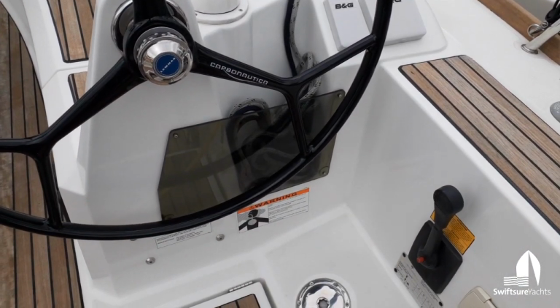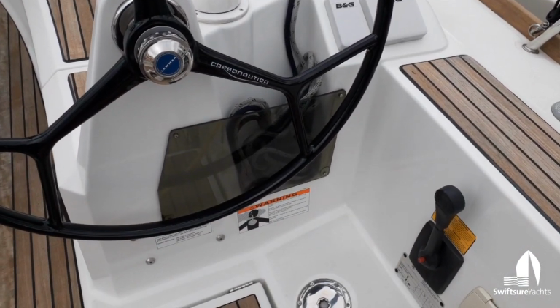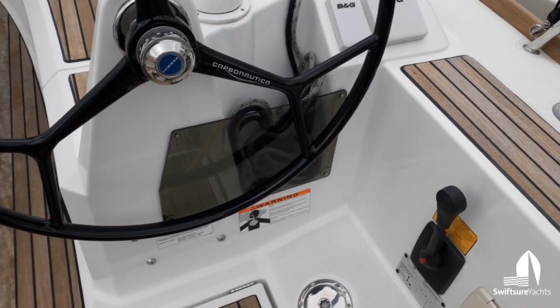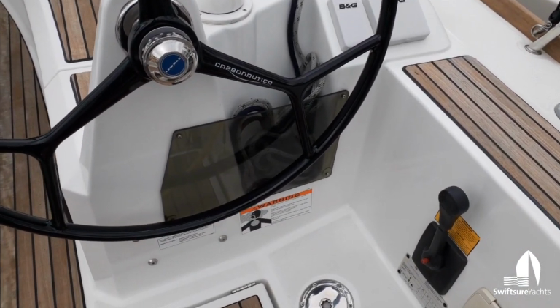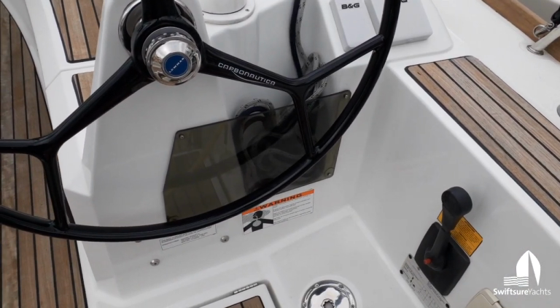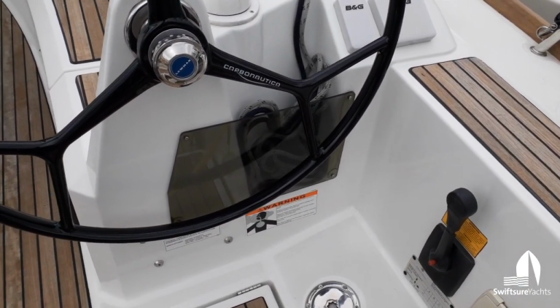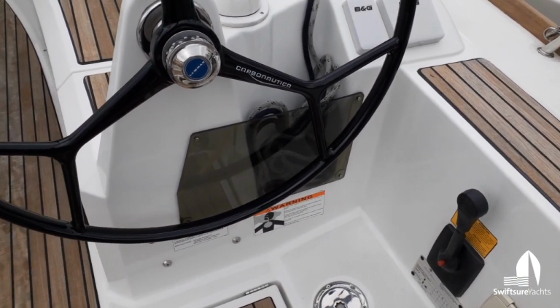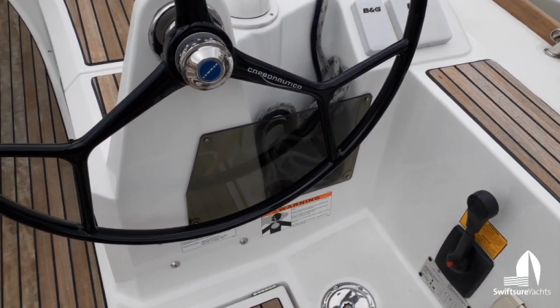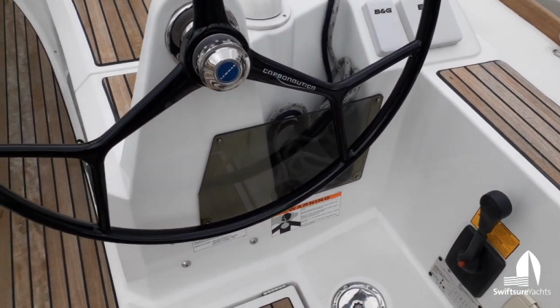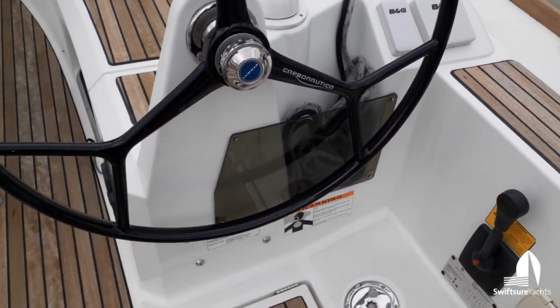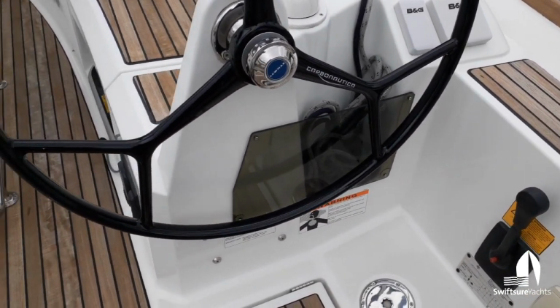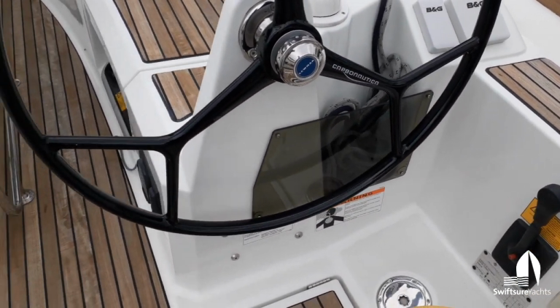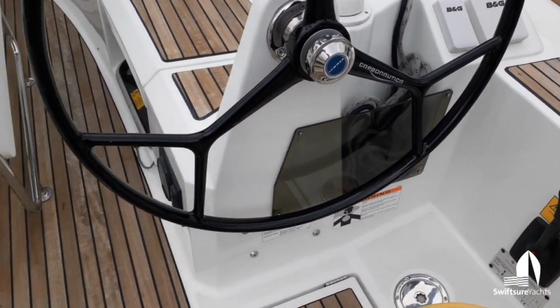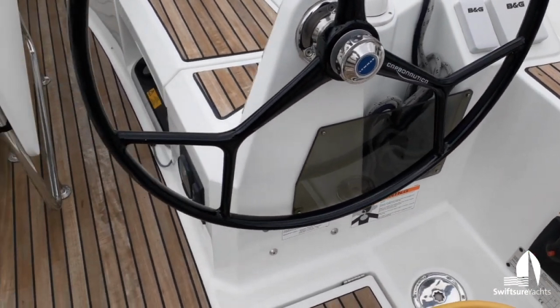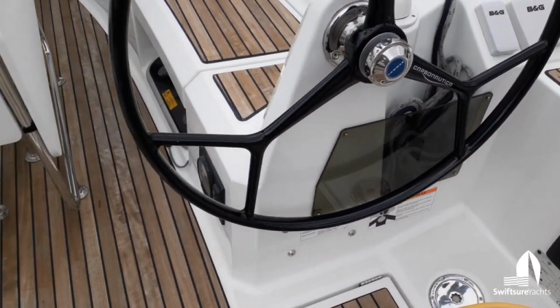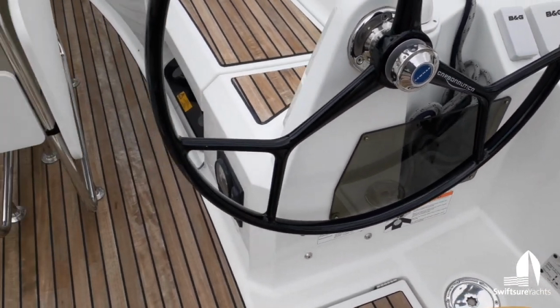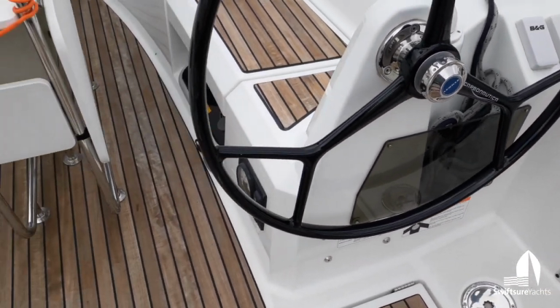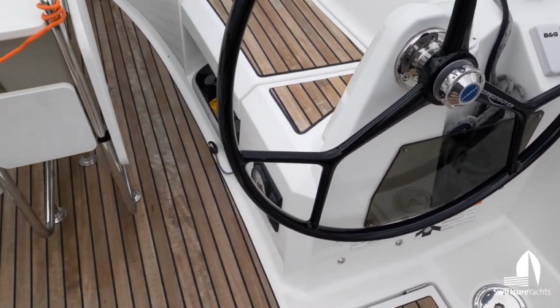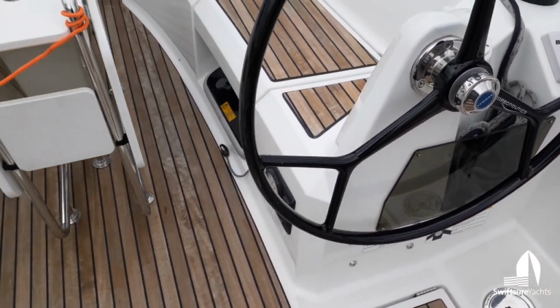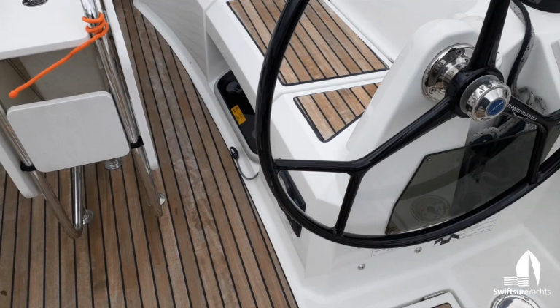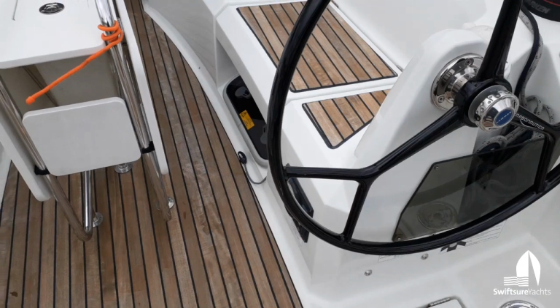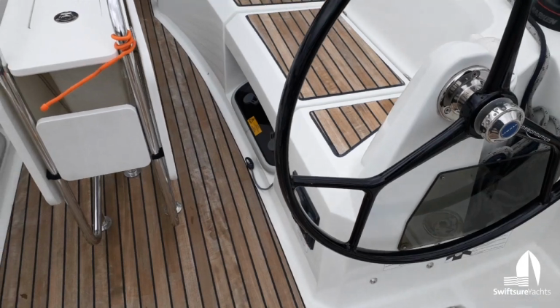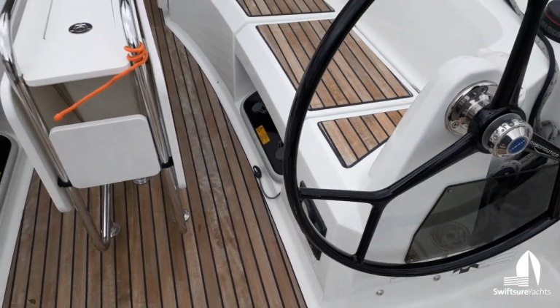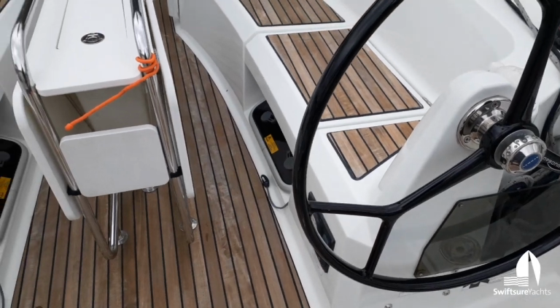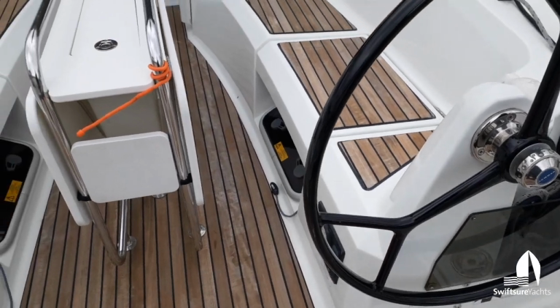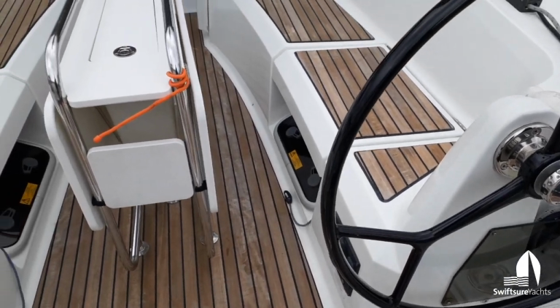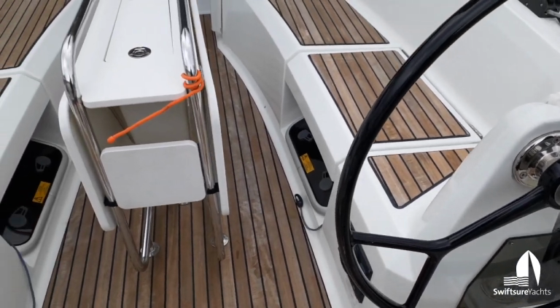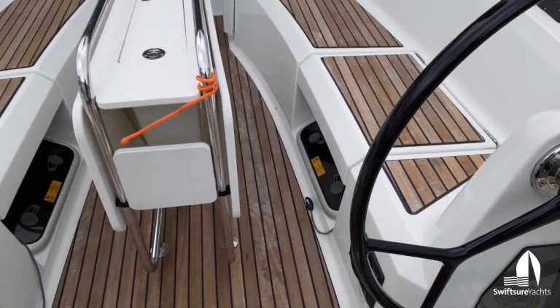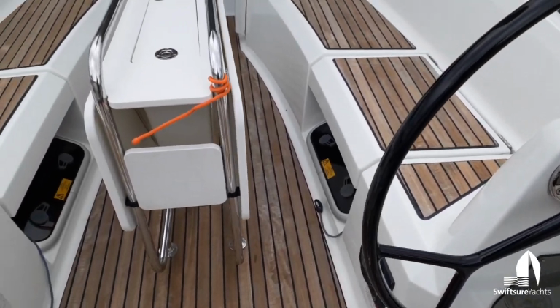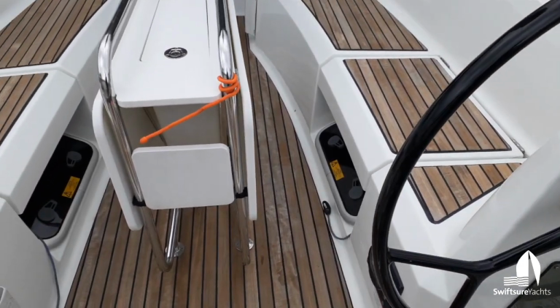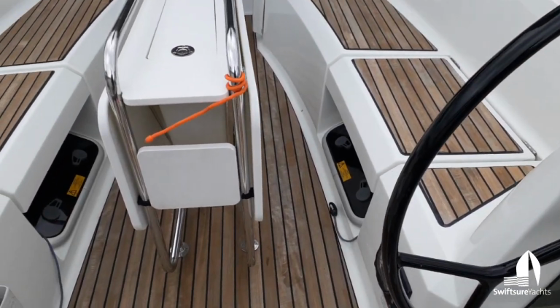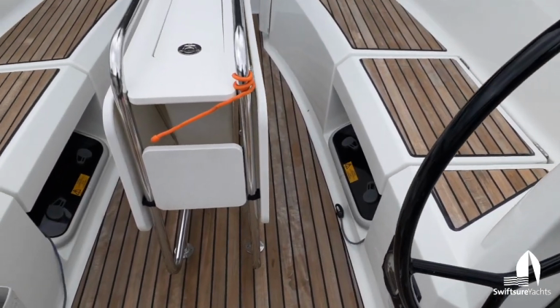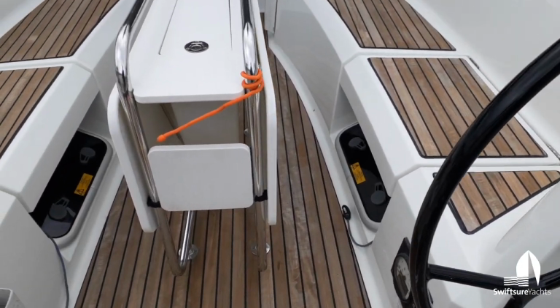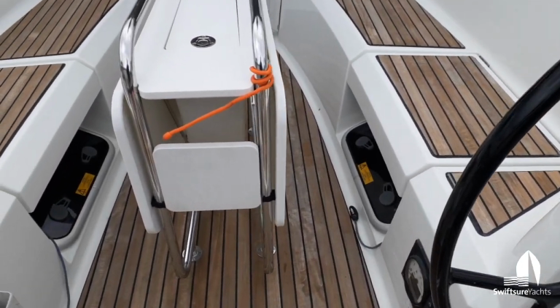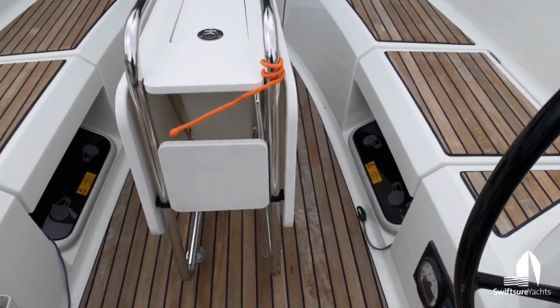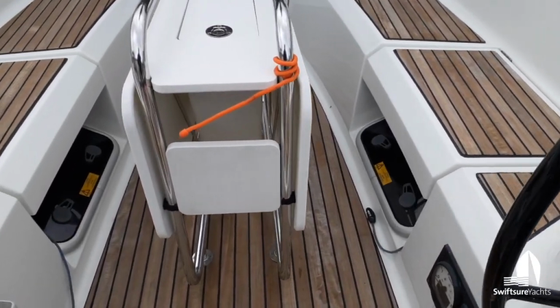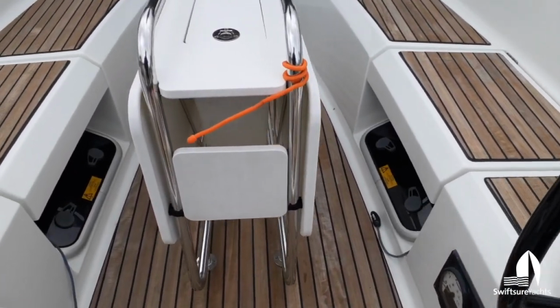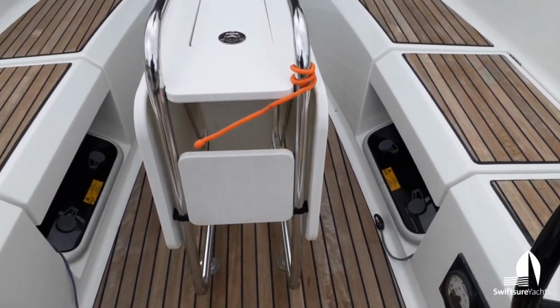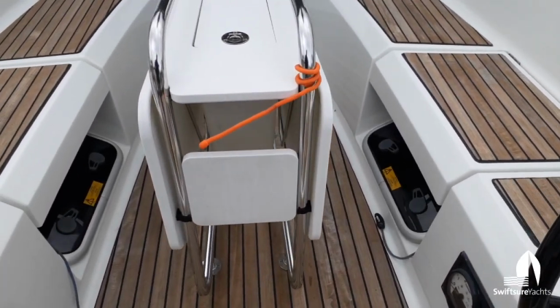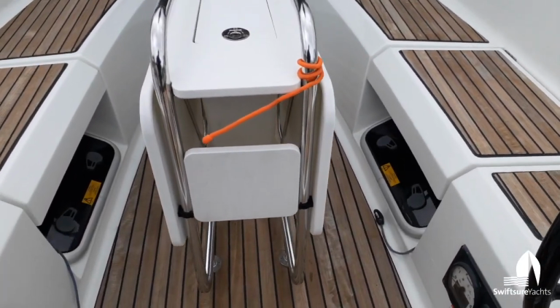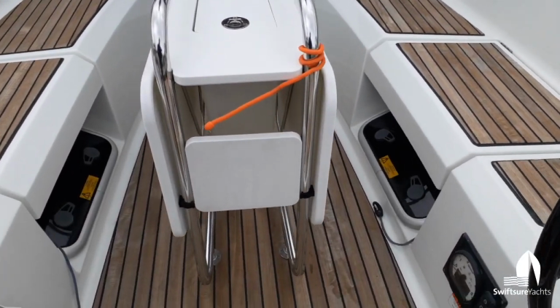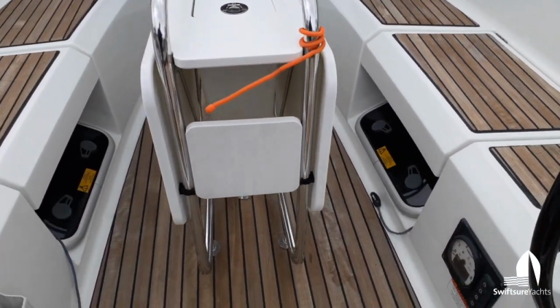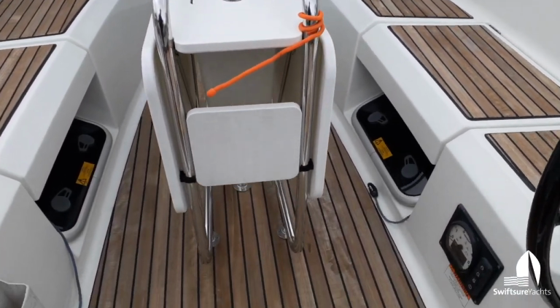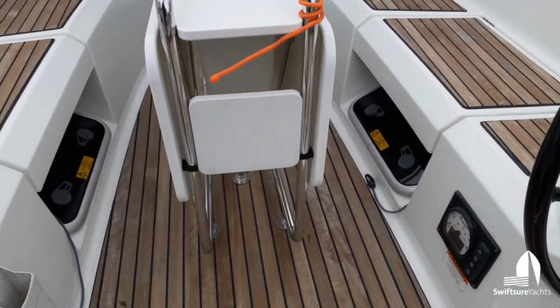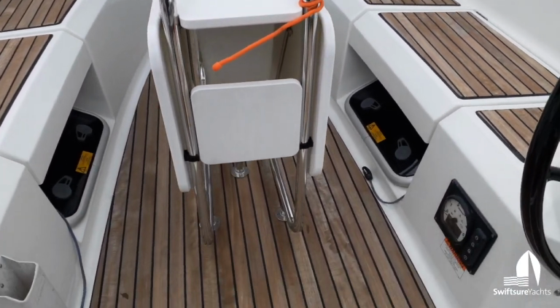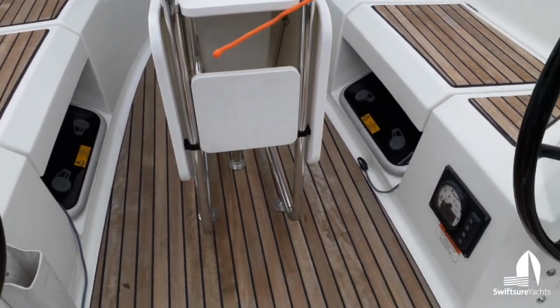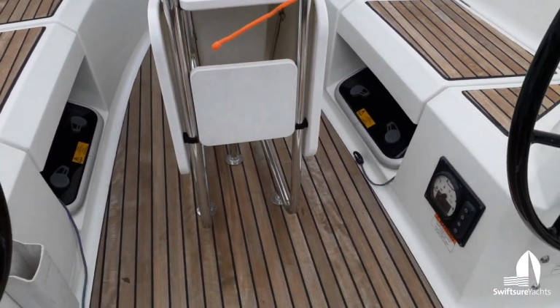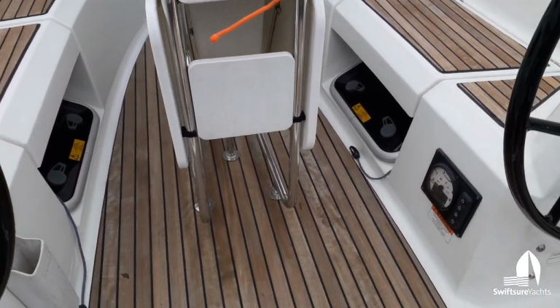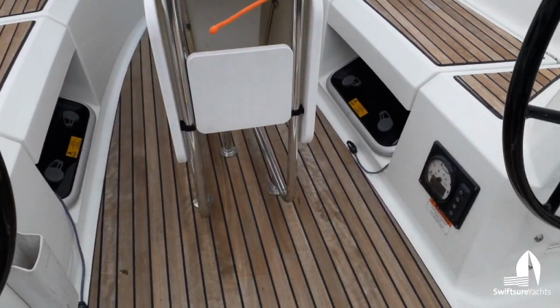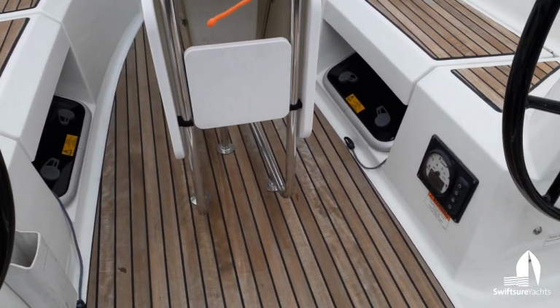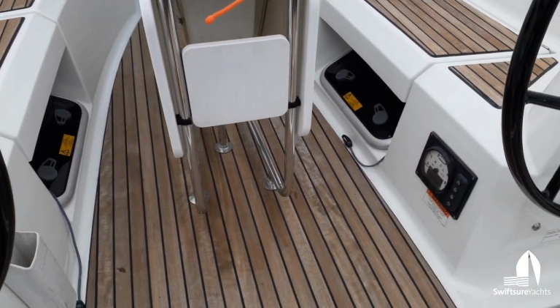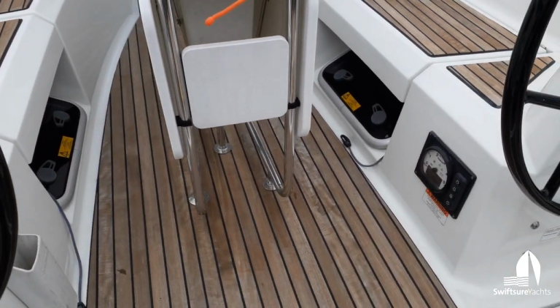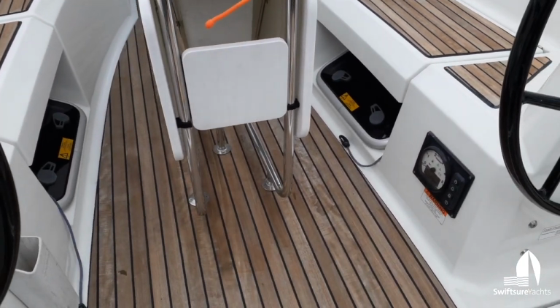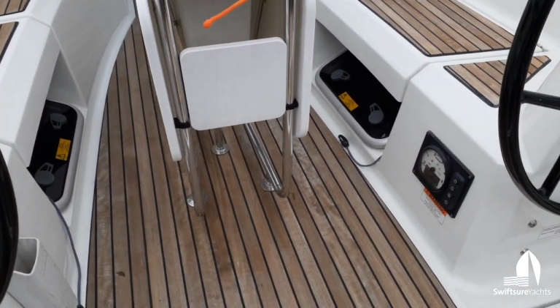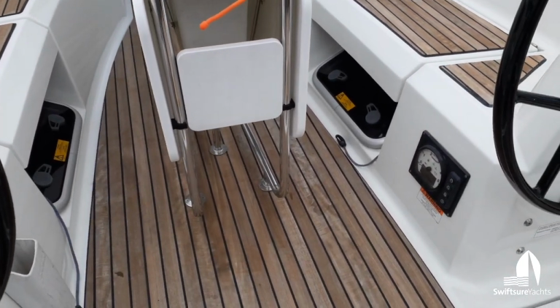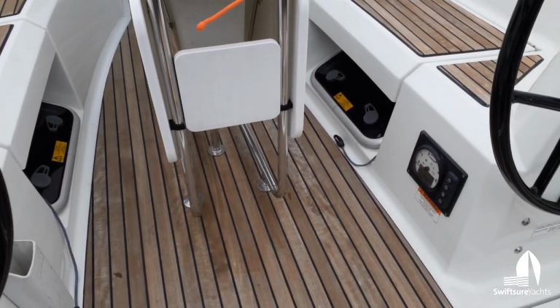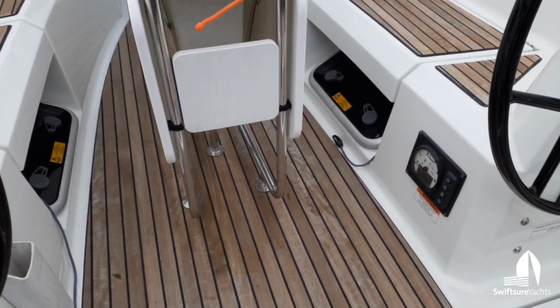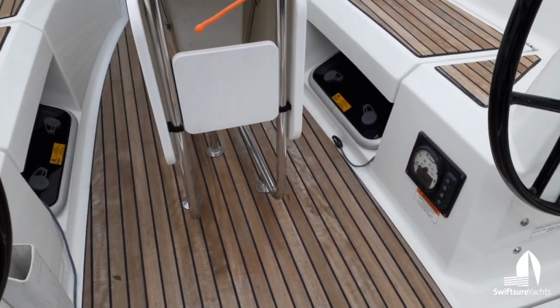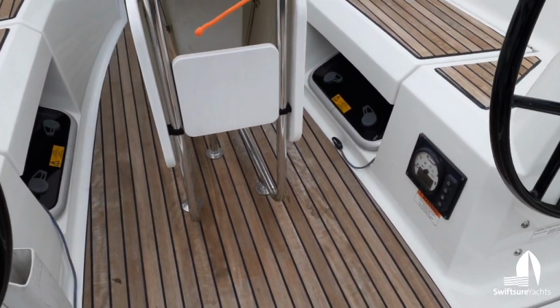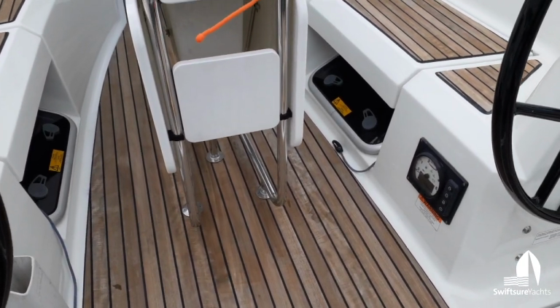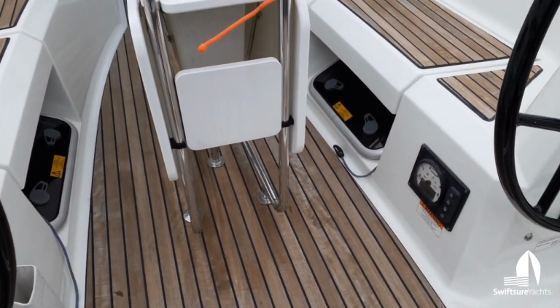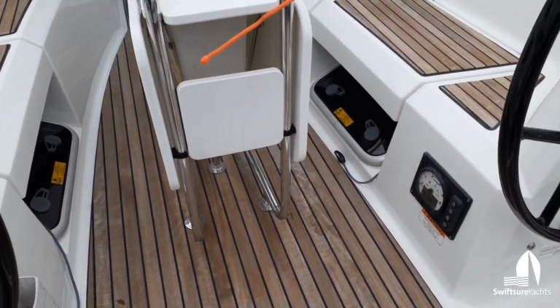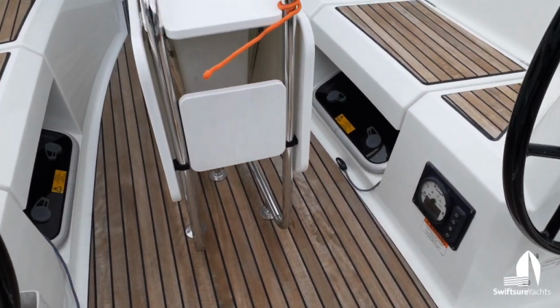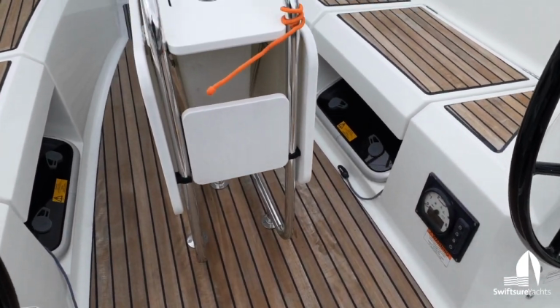Single lever throttle shift control. The engine panel is down here to starboard.